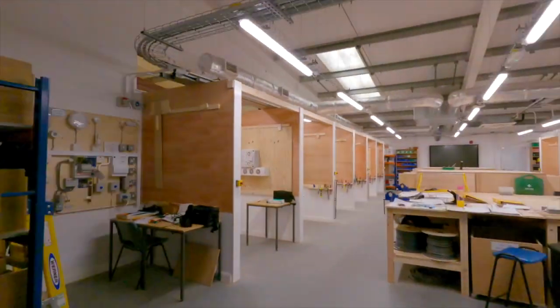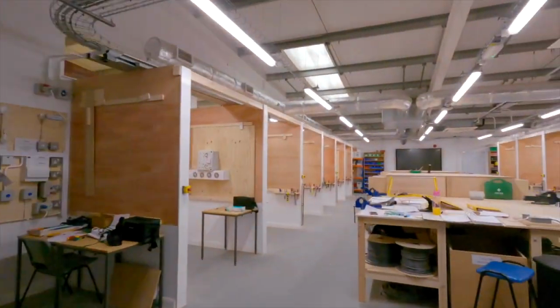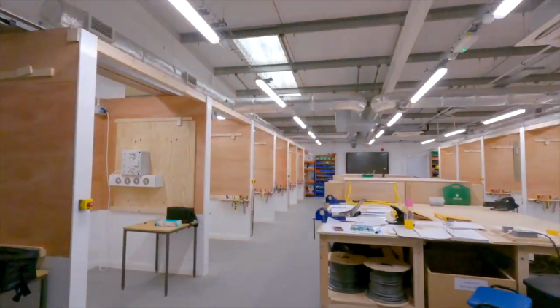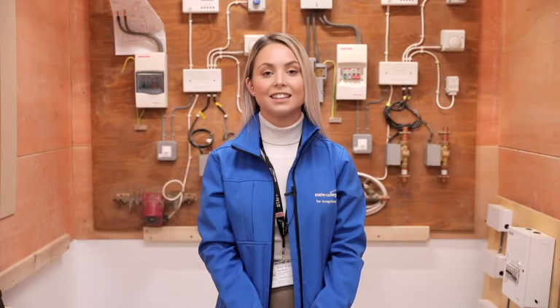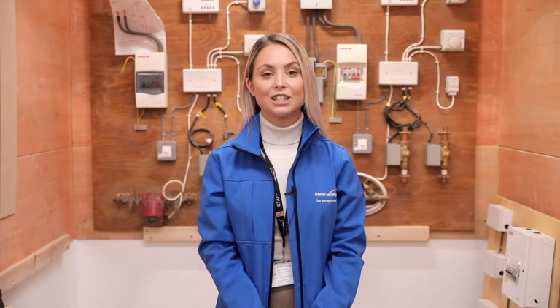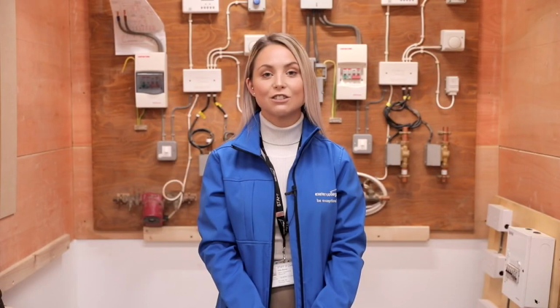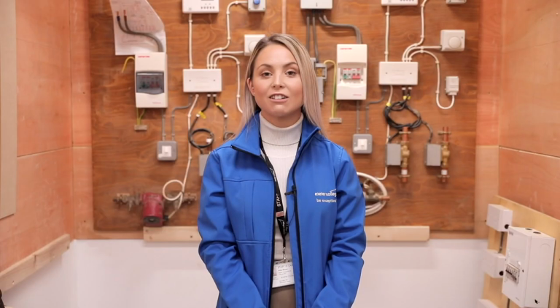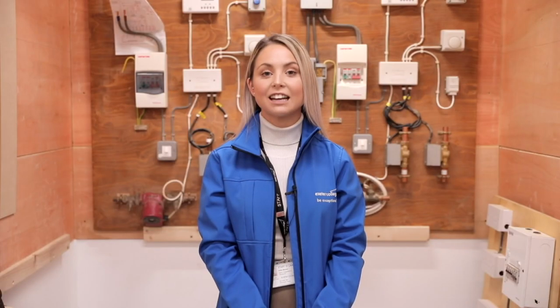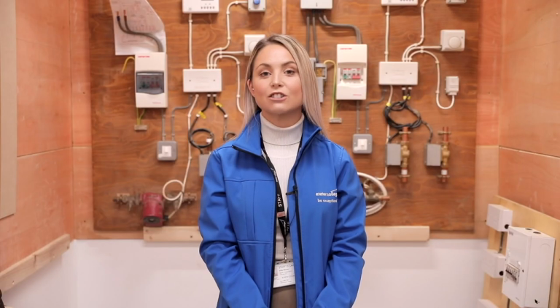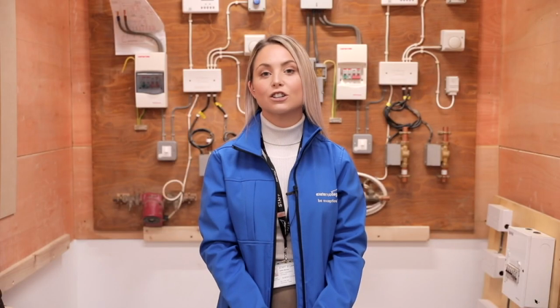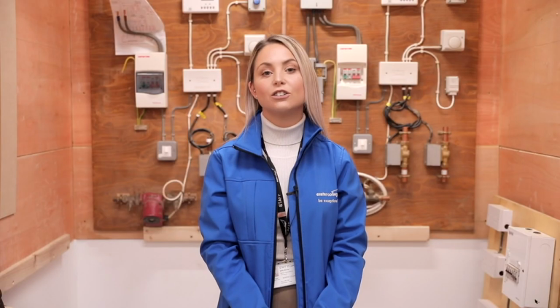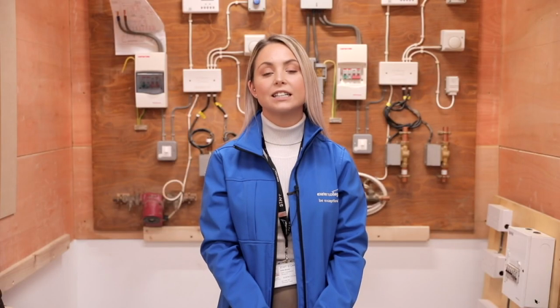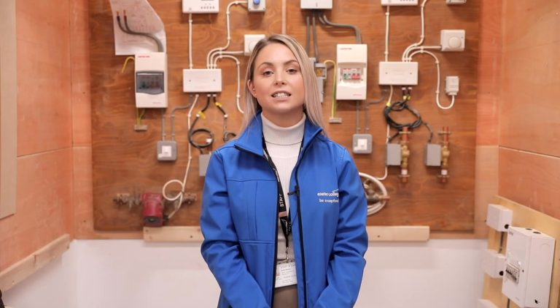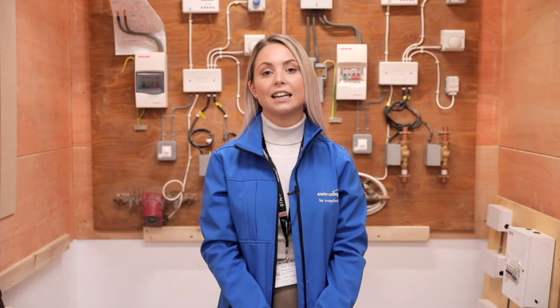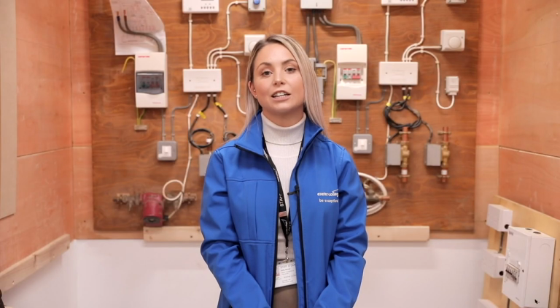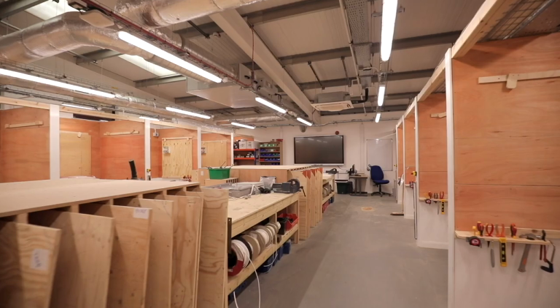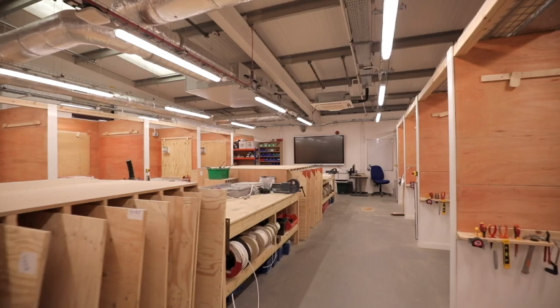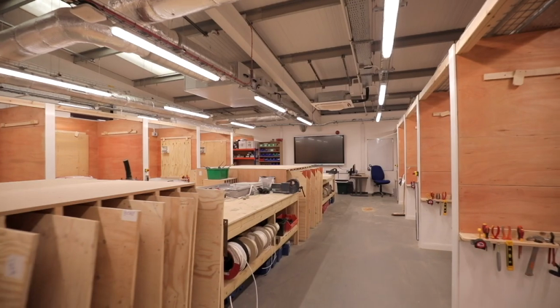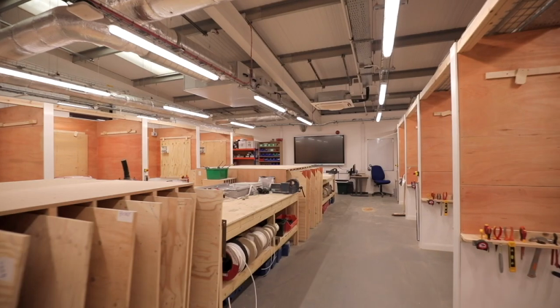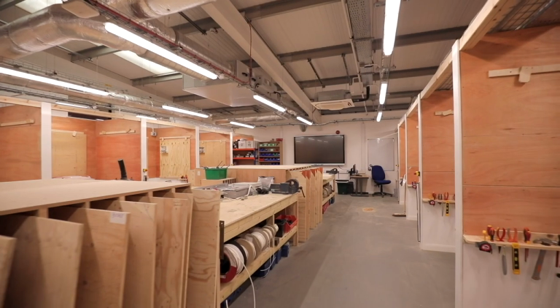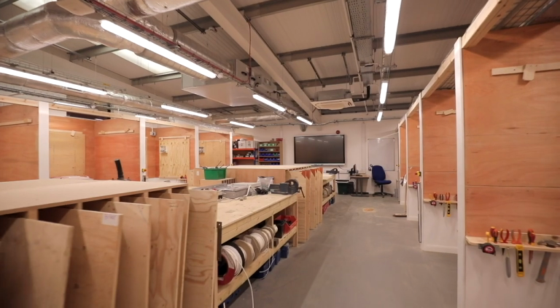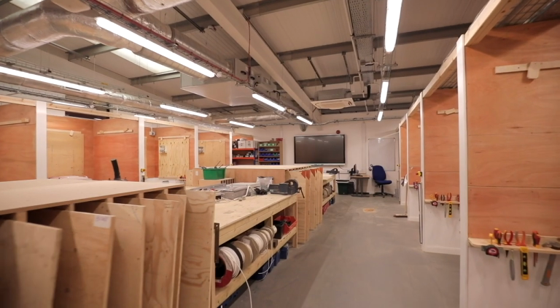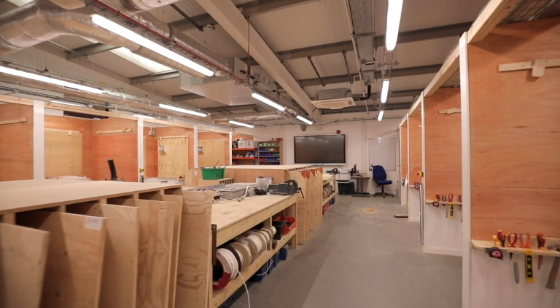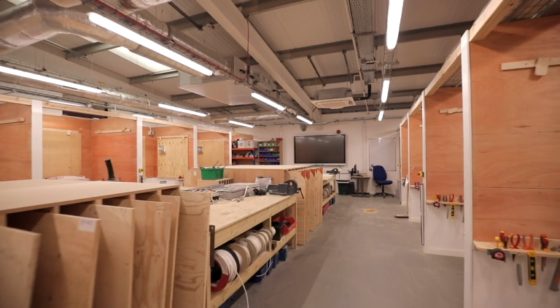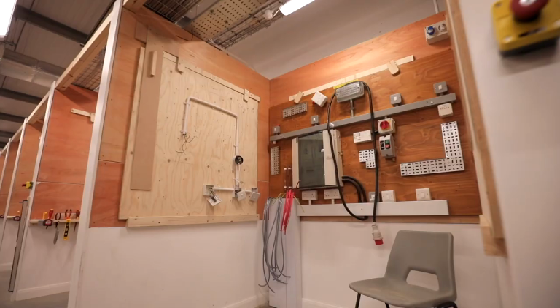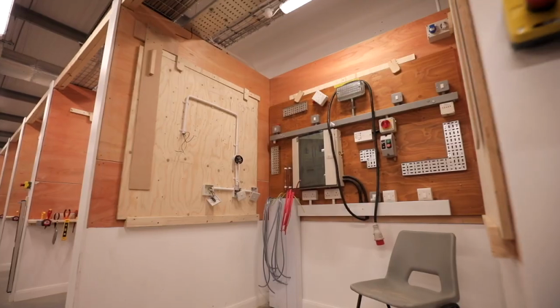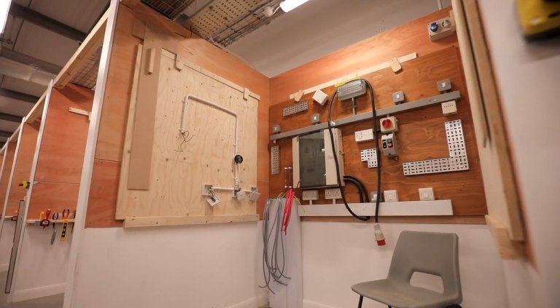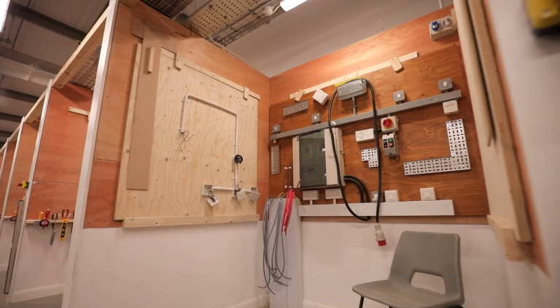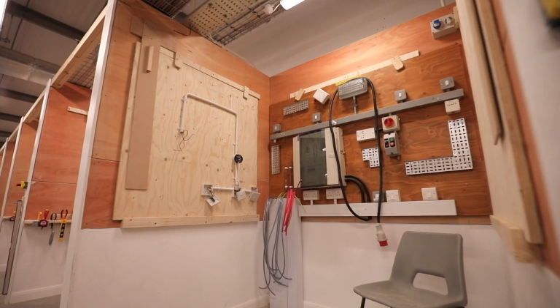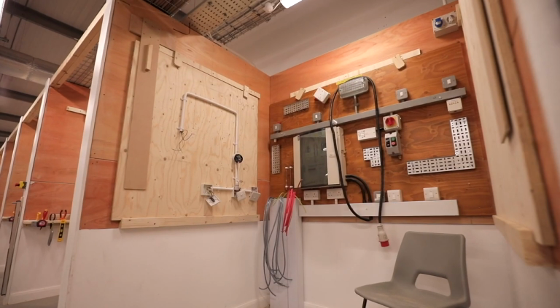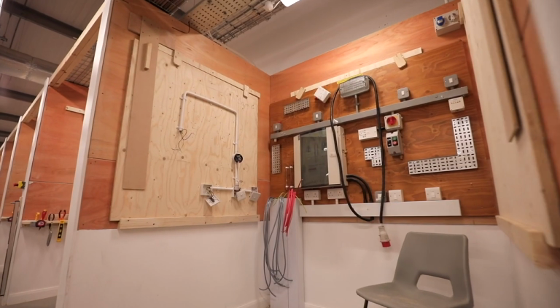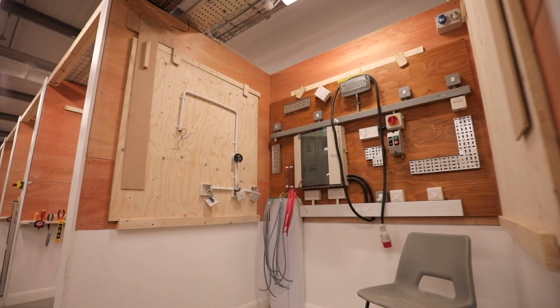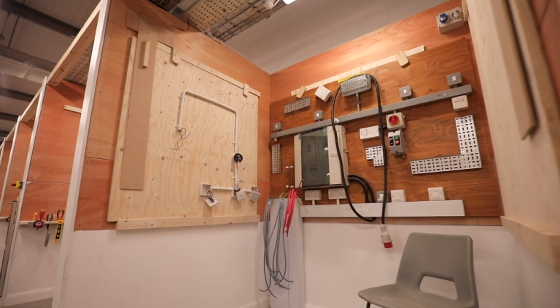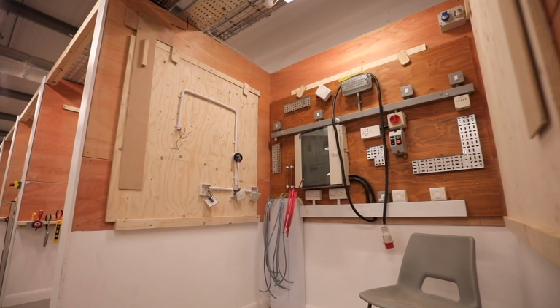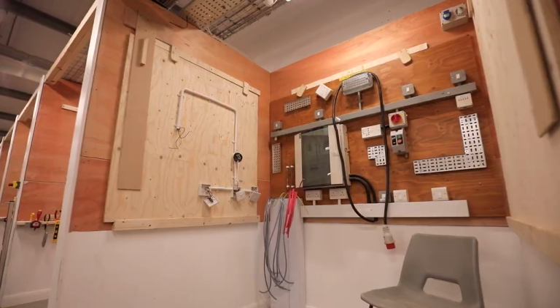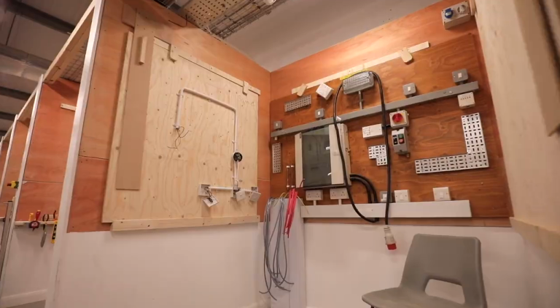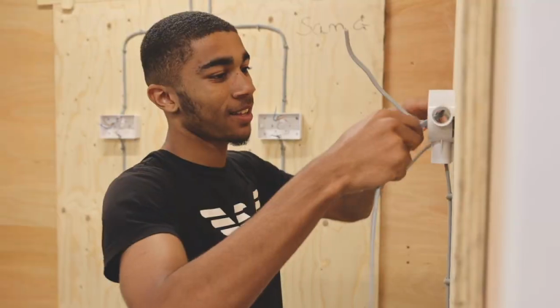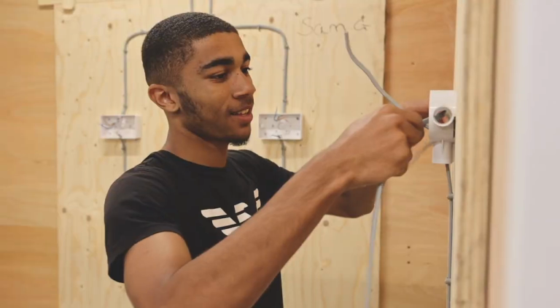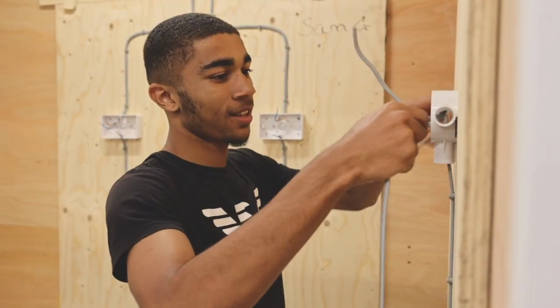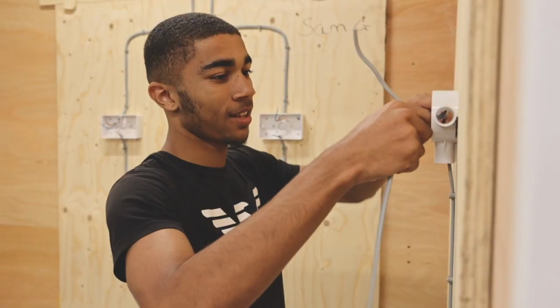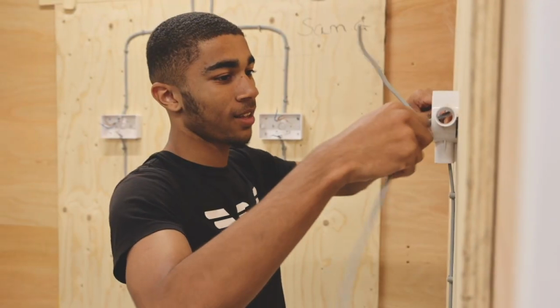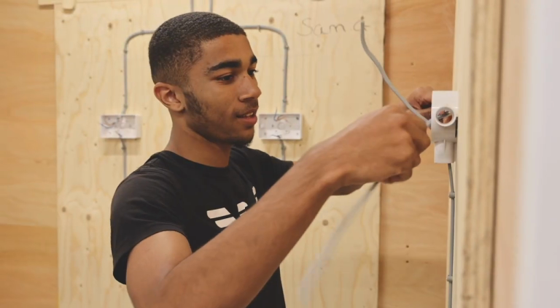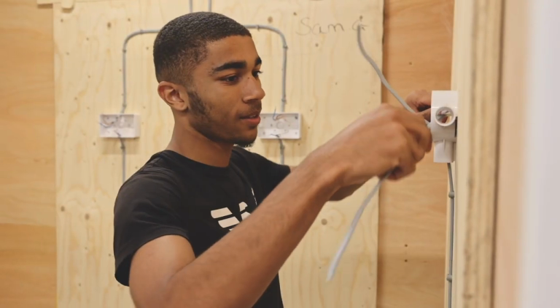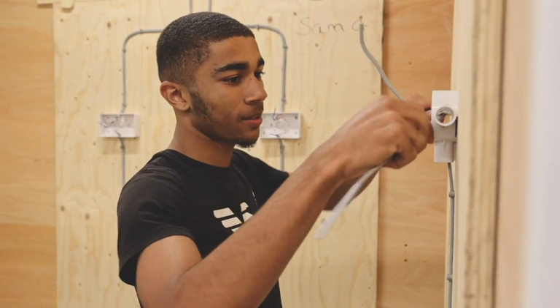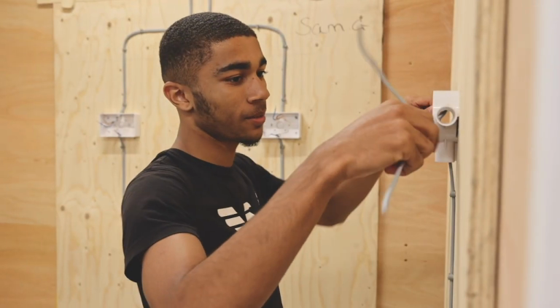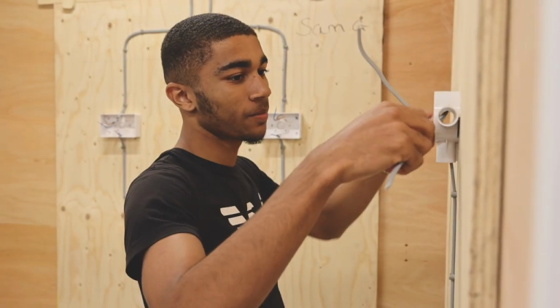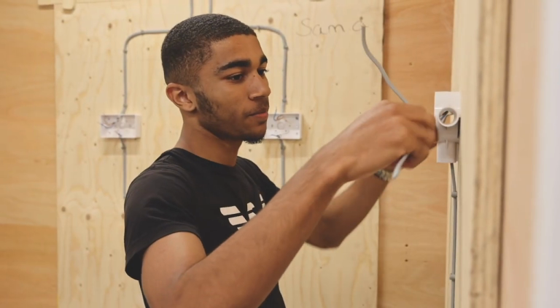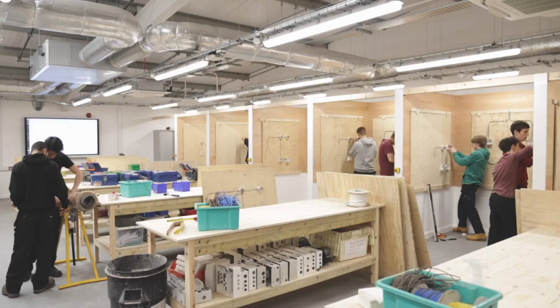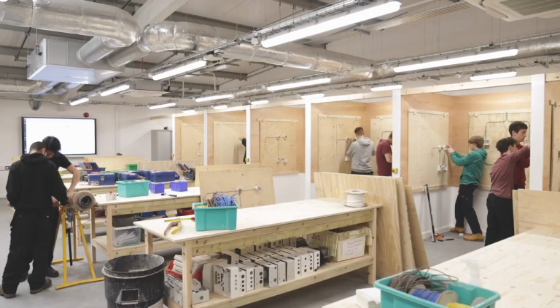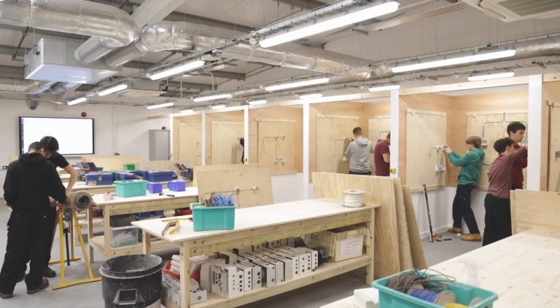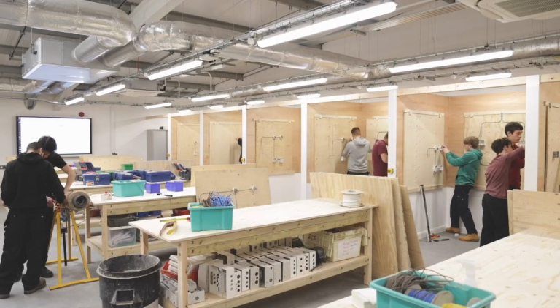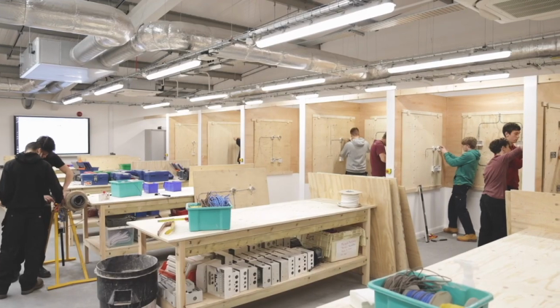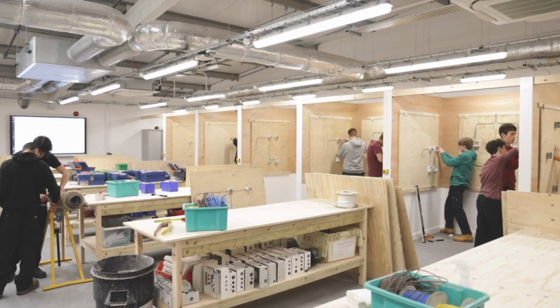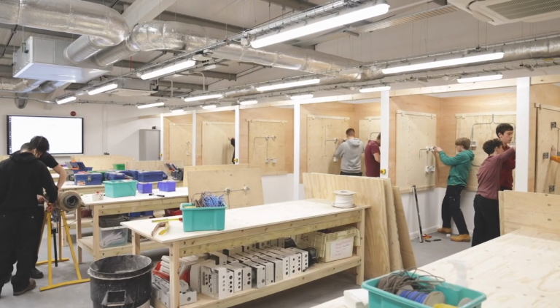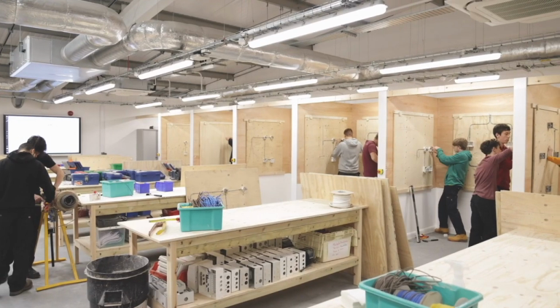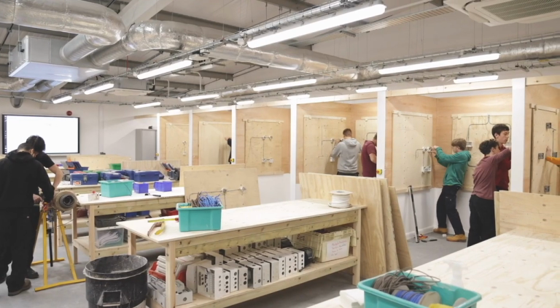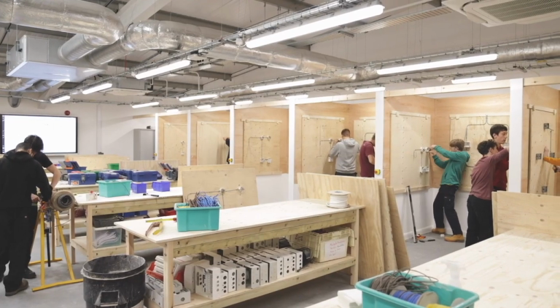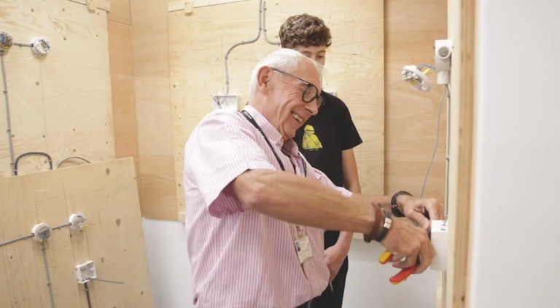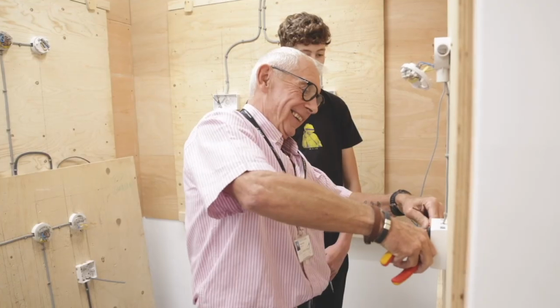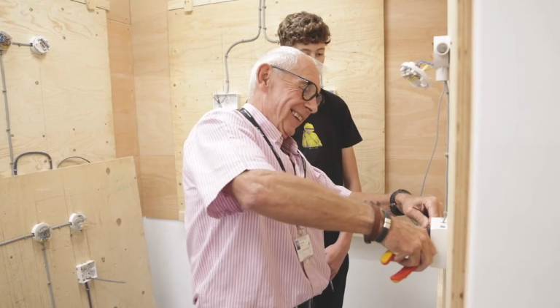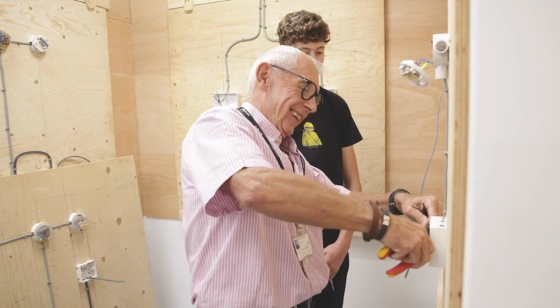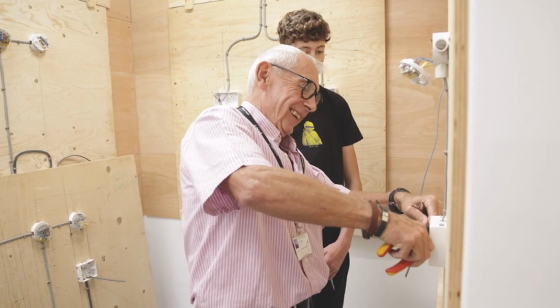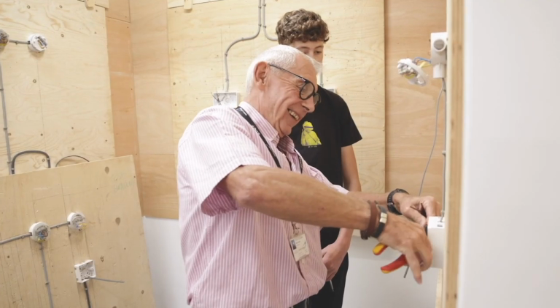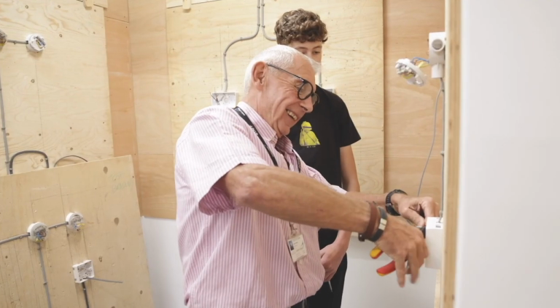These are our electrical installation workshops where students will learn about design and installation, testing, inspecting and commissioning systems.